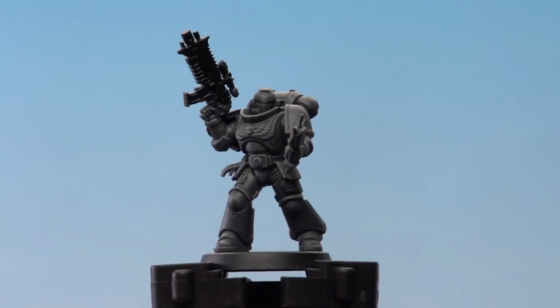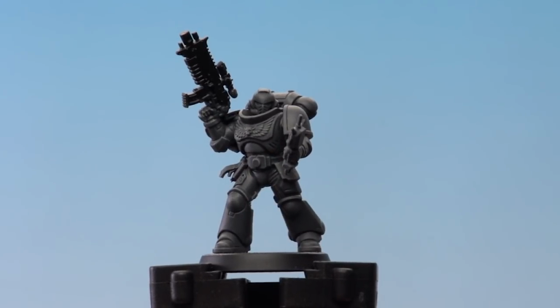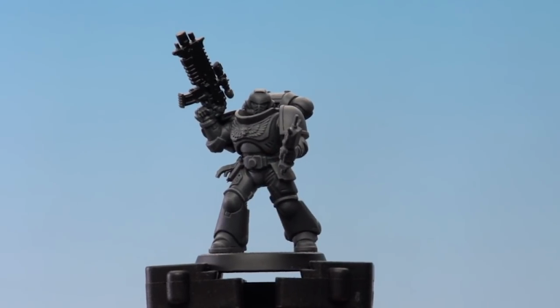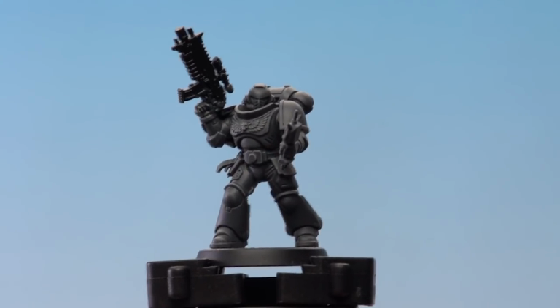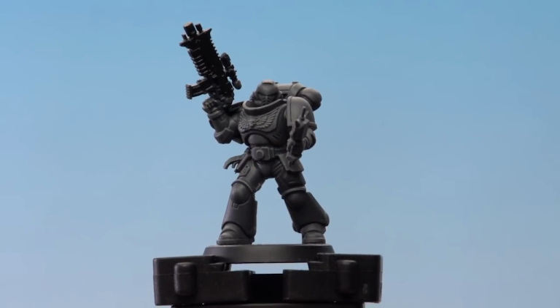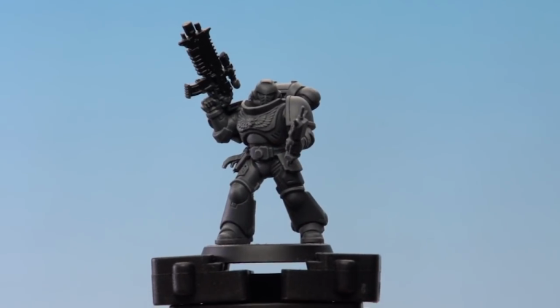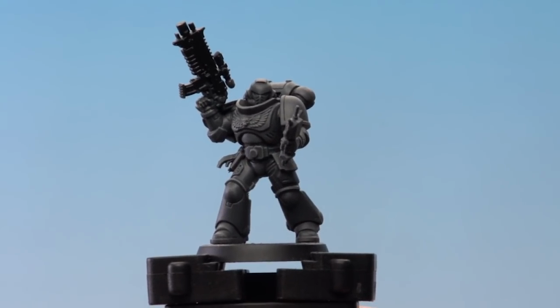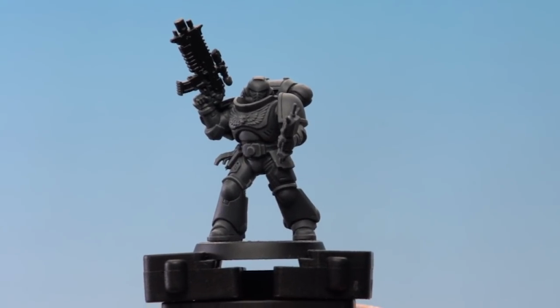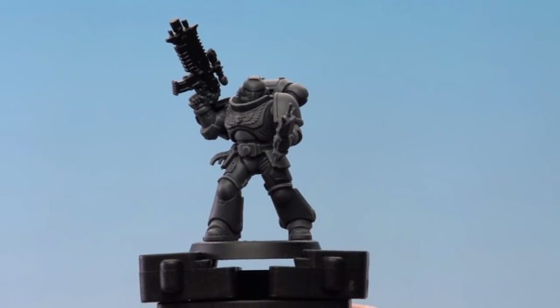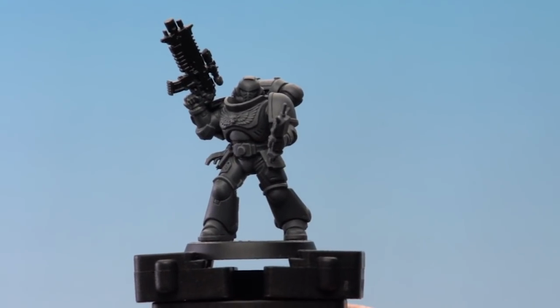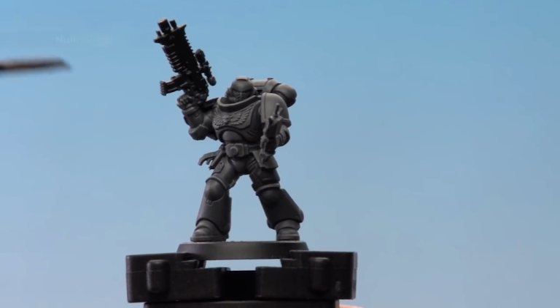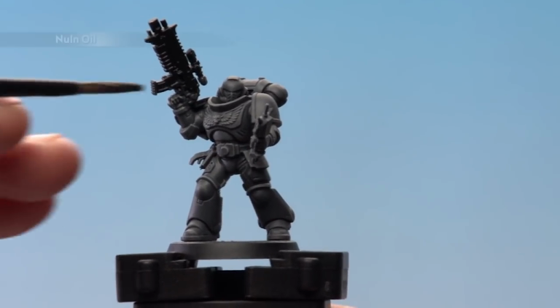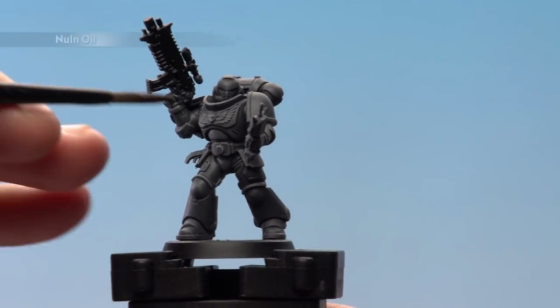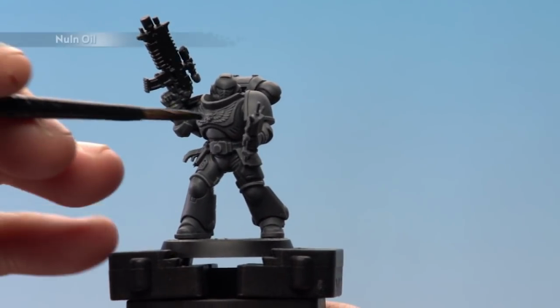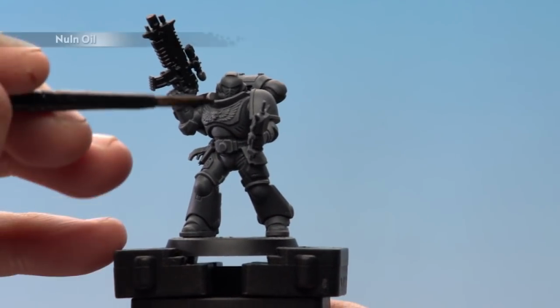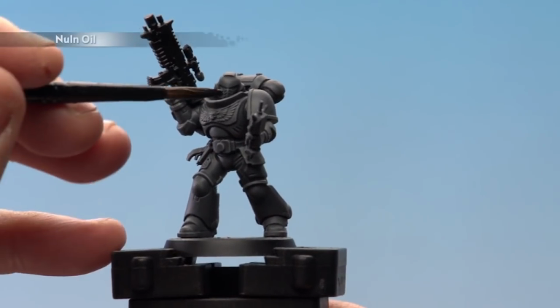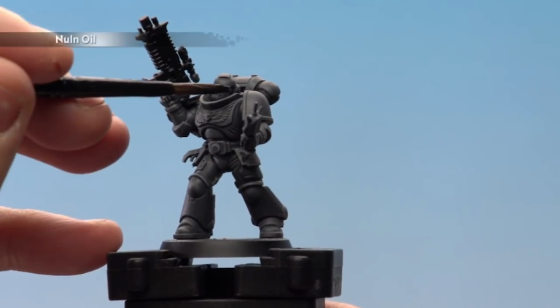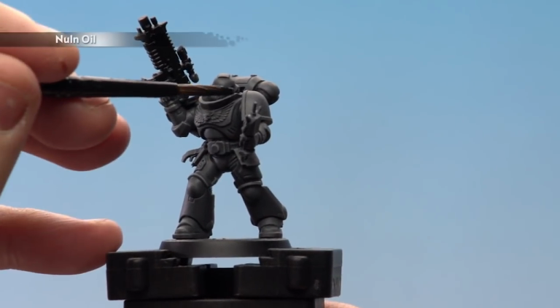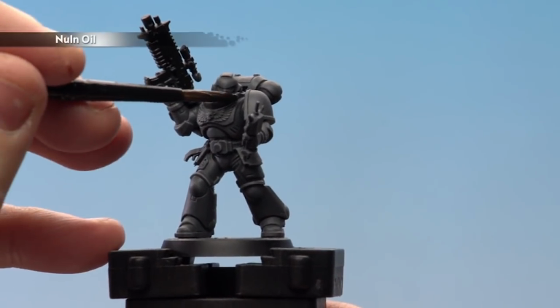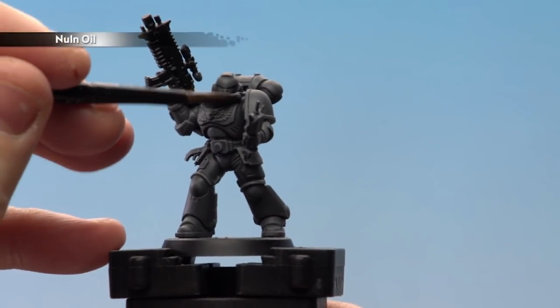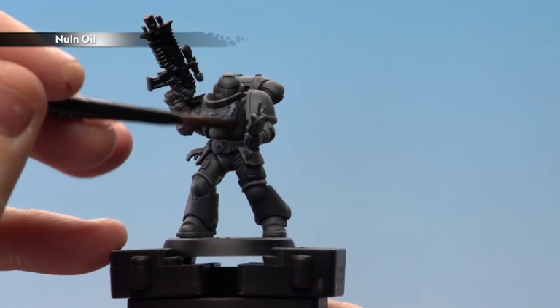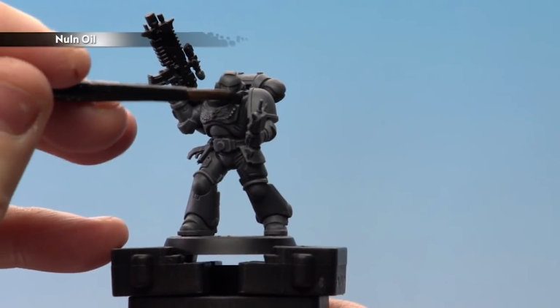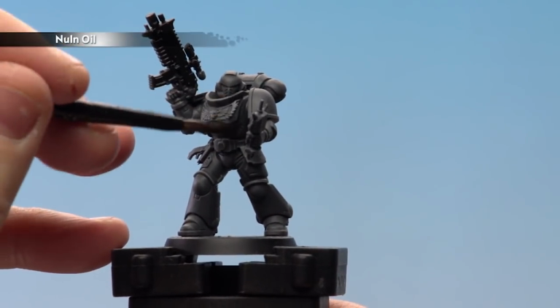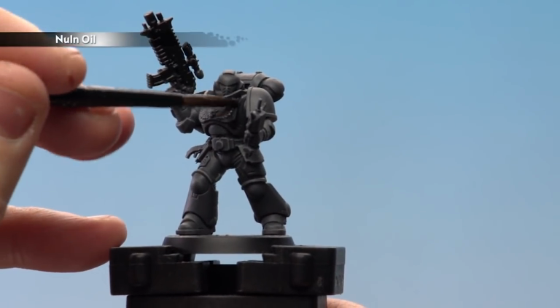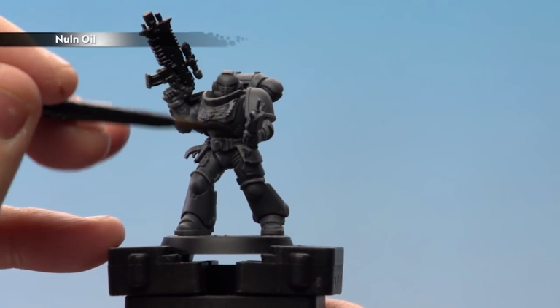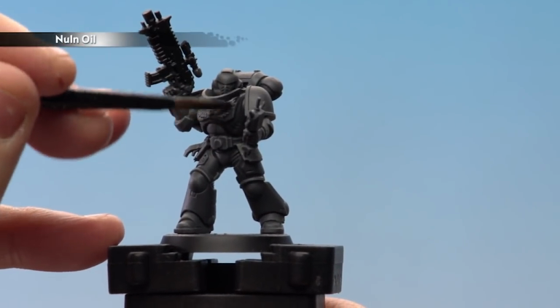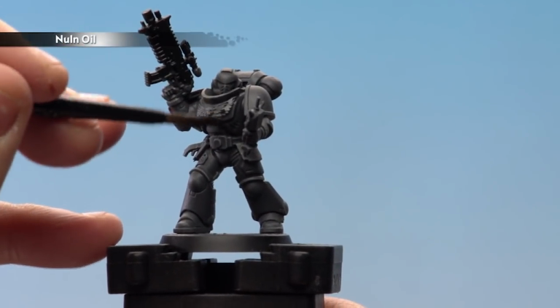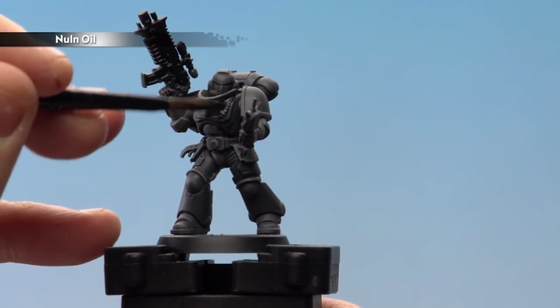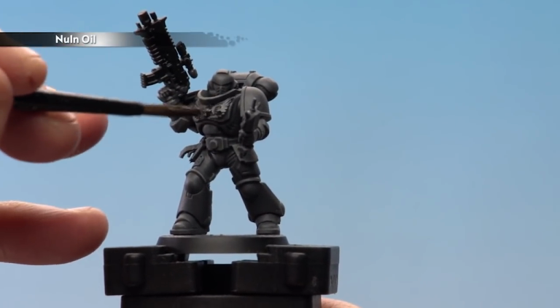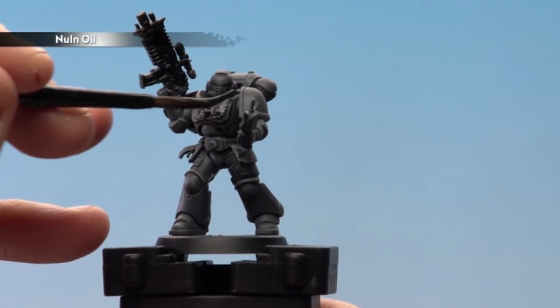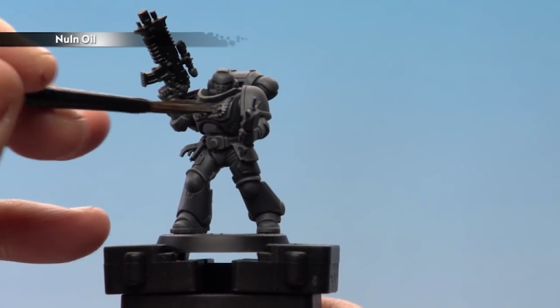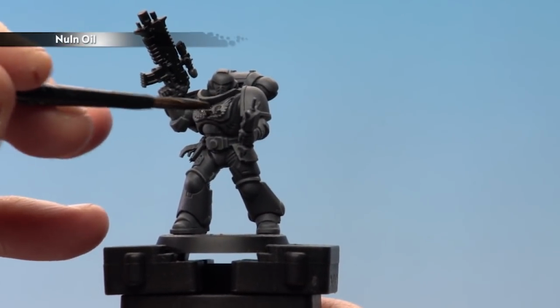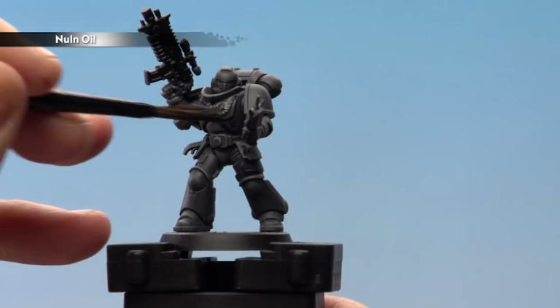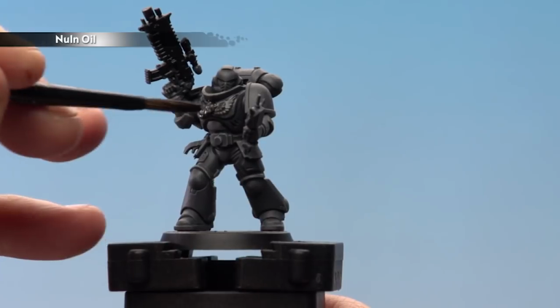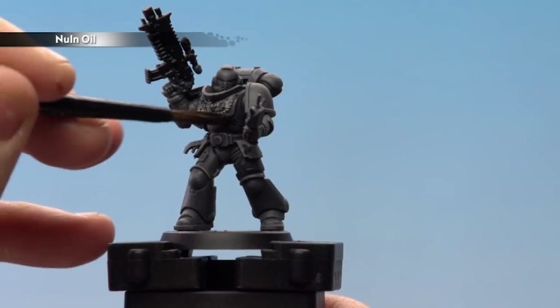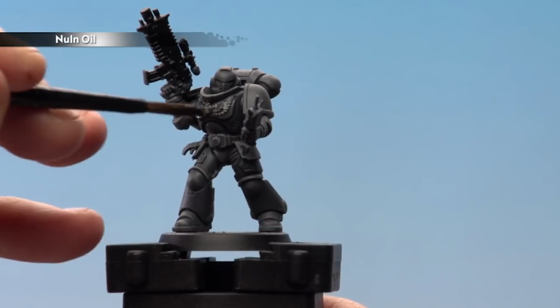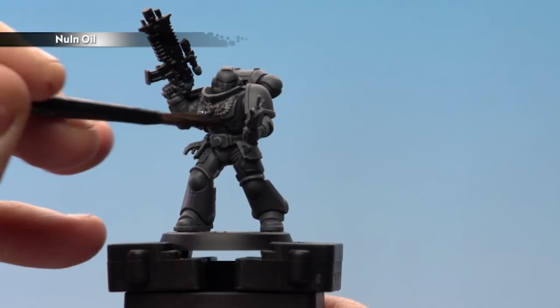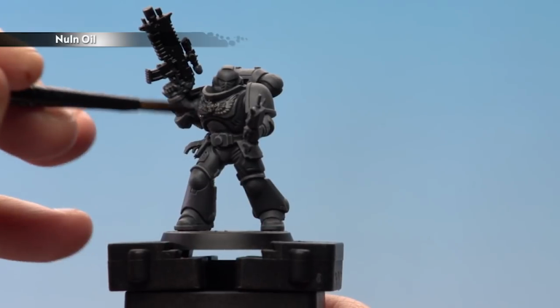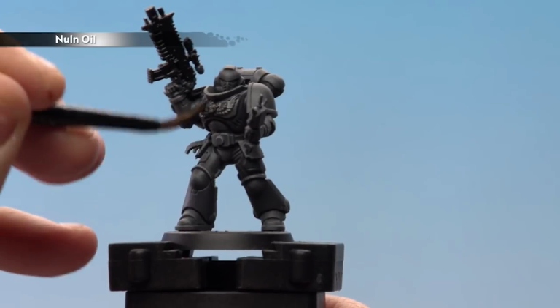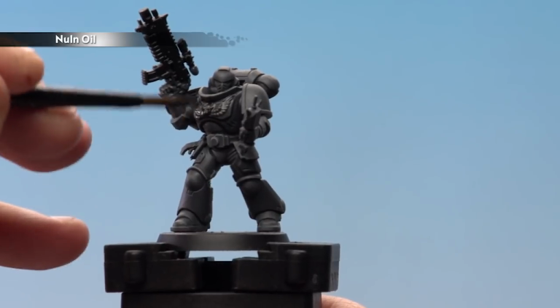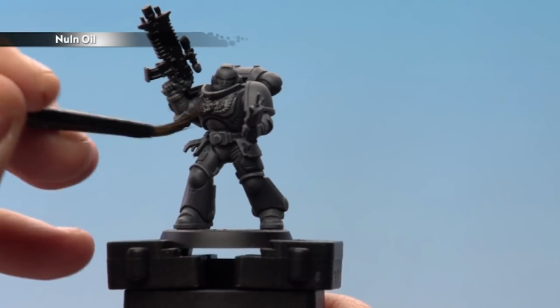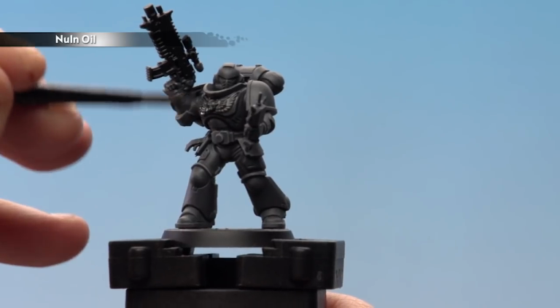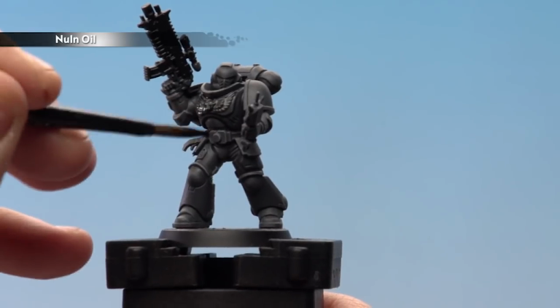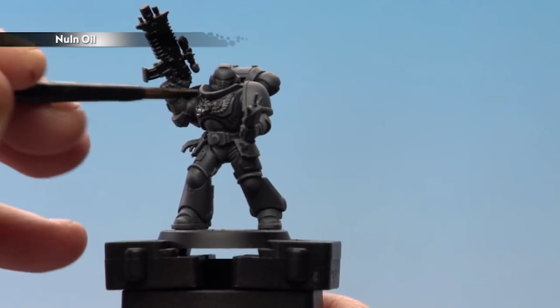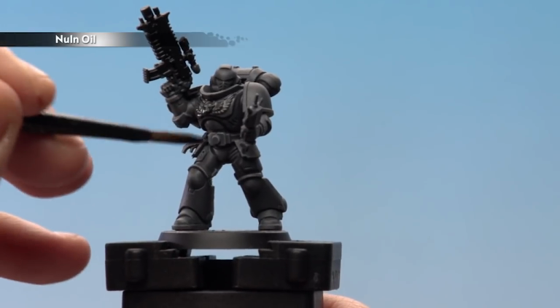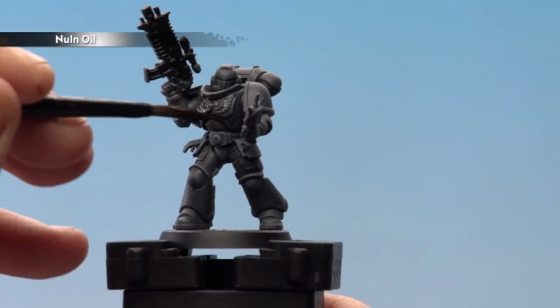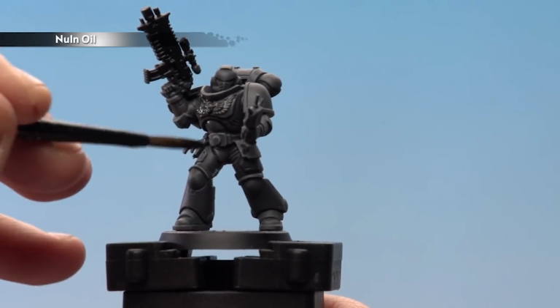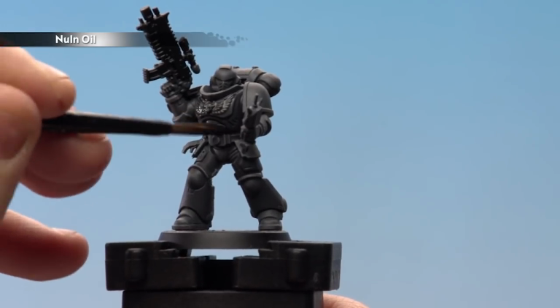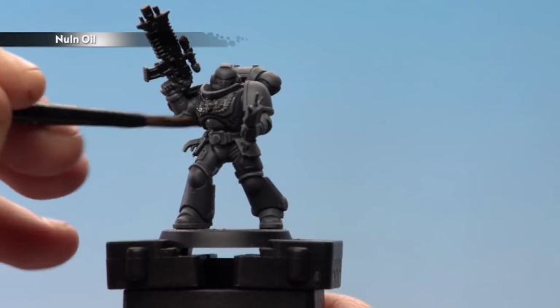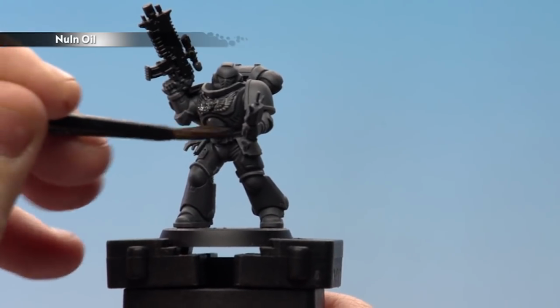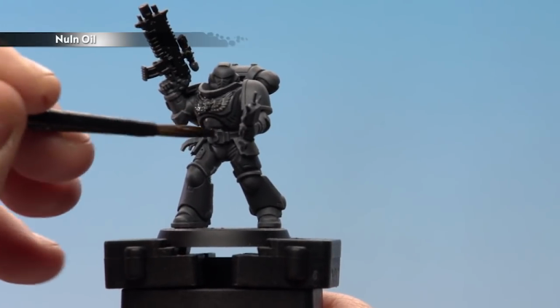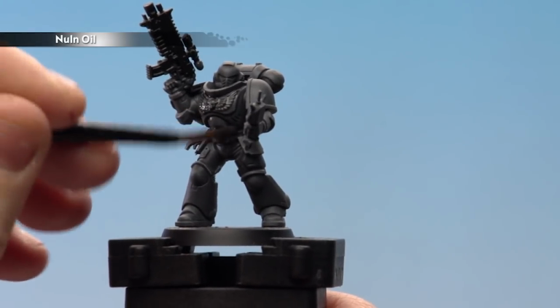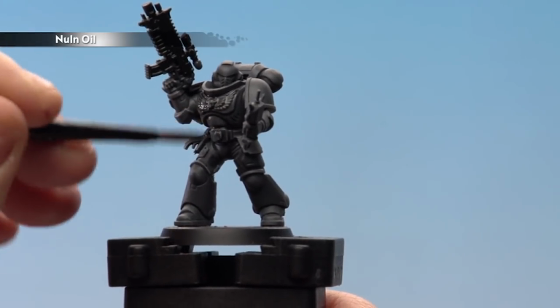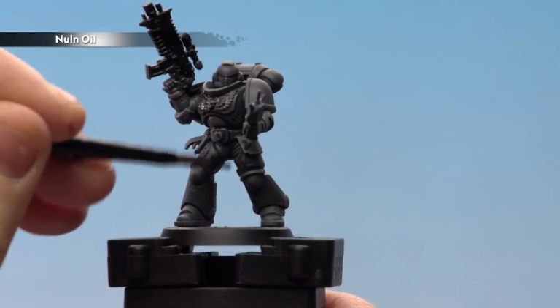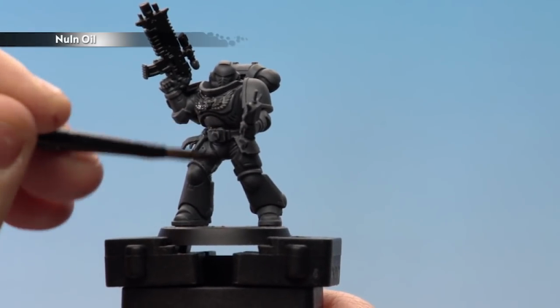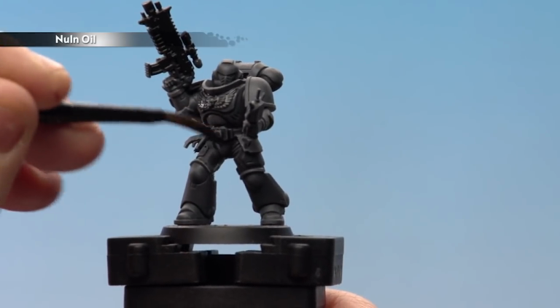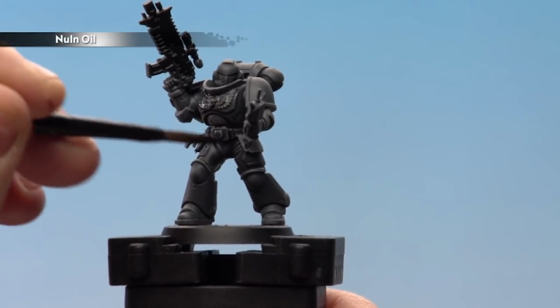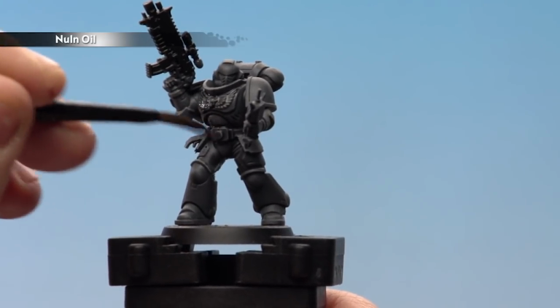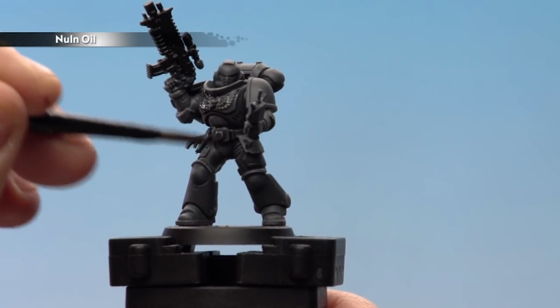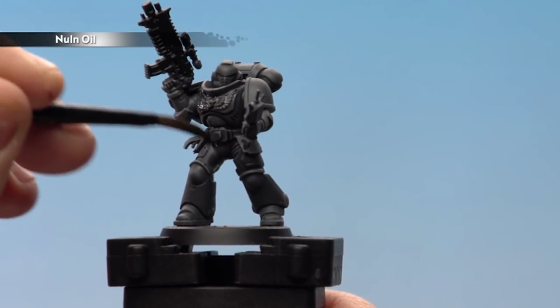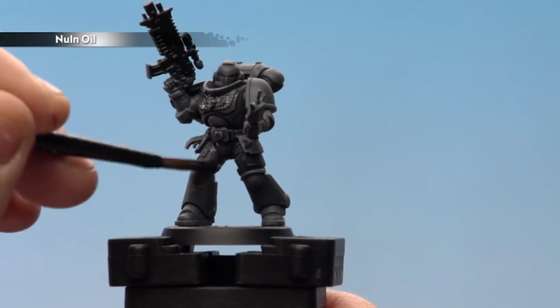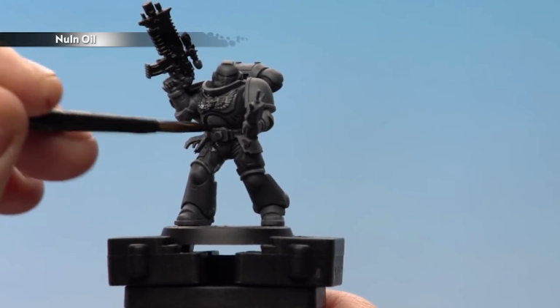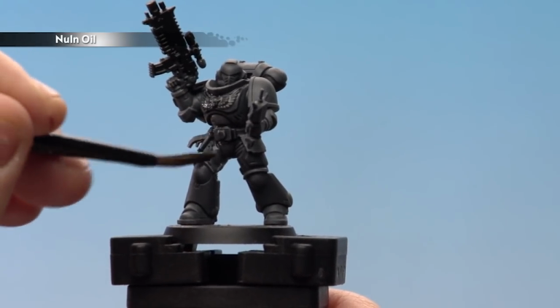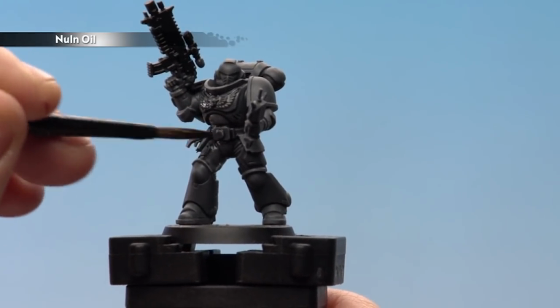Using a medium shade brush and Nuln Oil, we're going to apply two coats over the model. This will darken the miniature down but preserve those highlights.